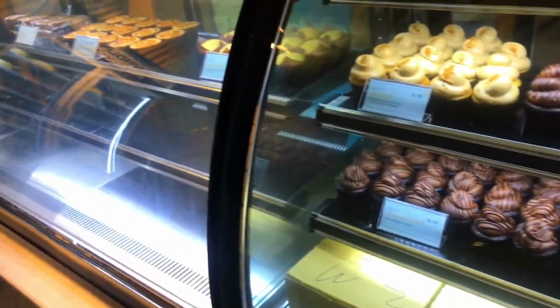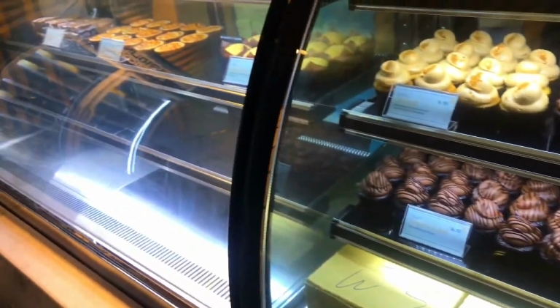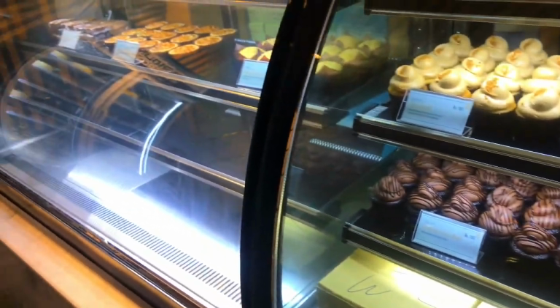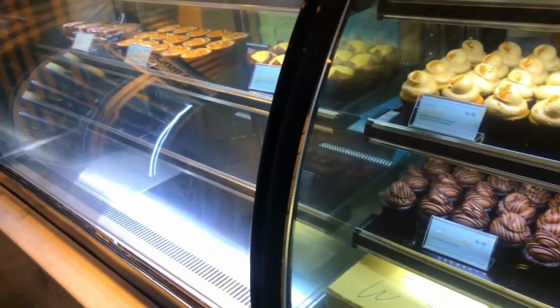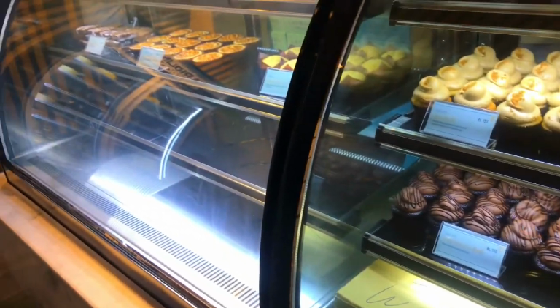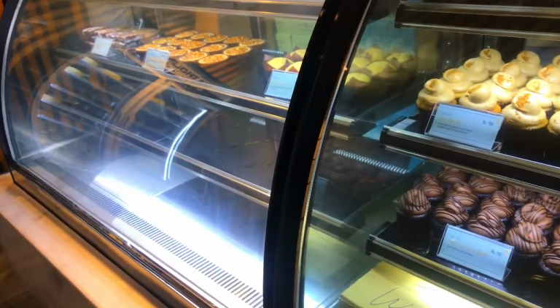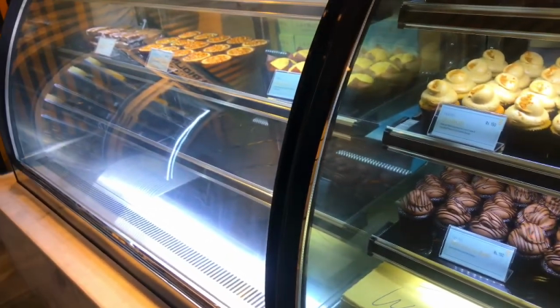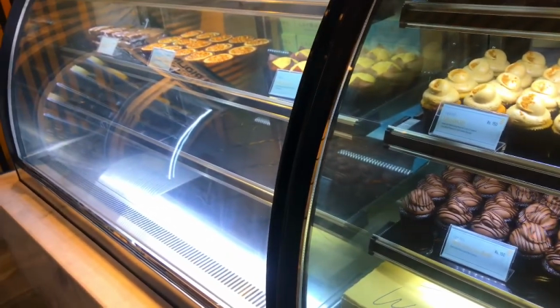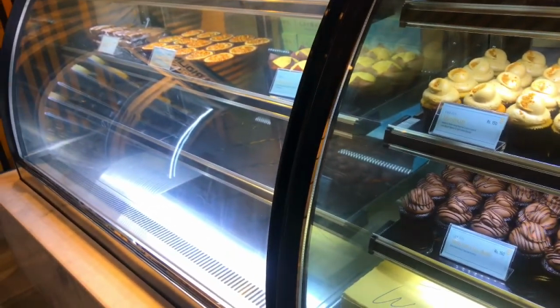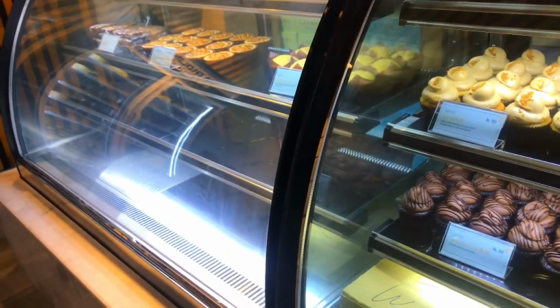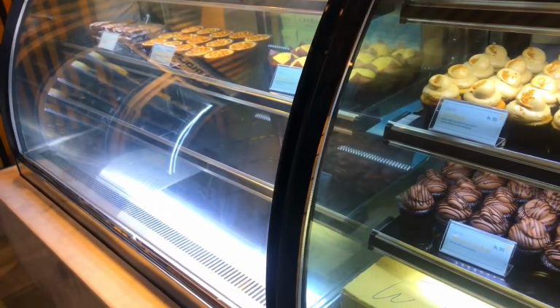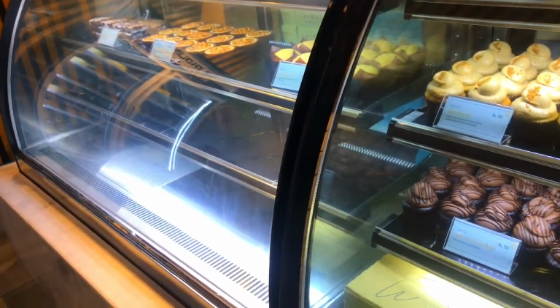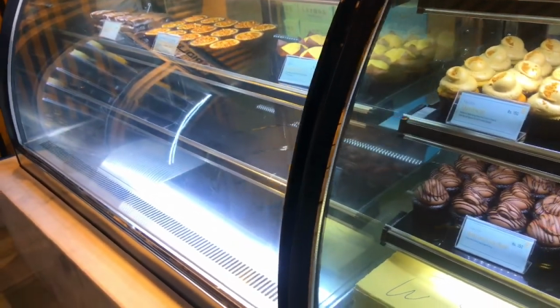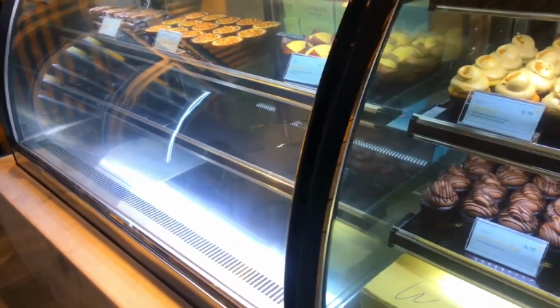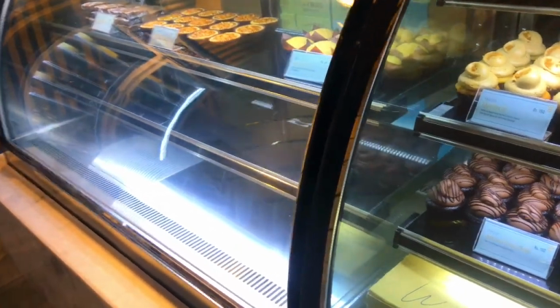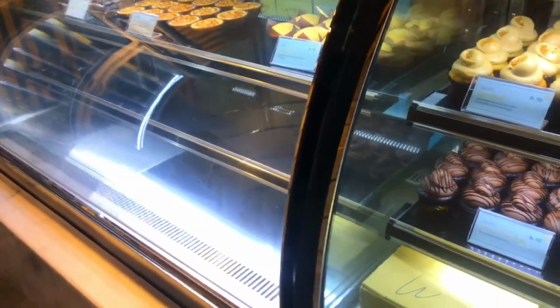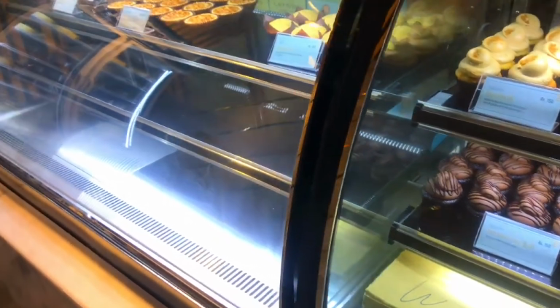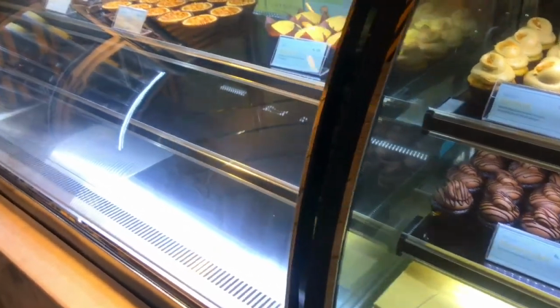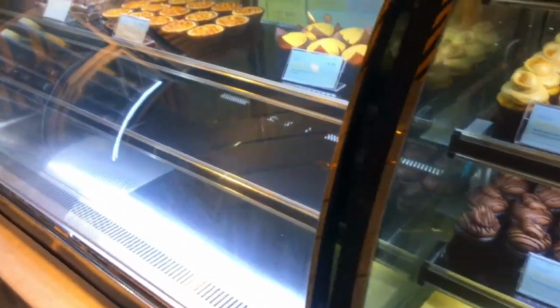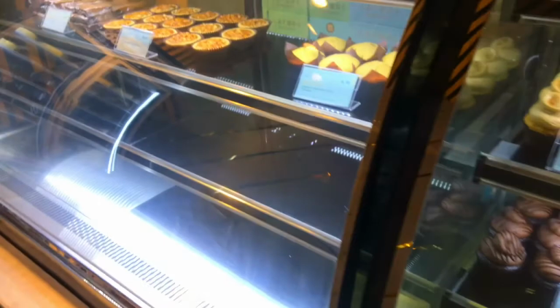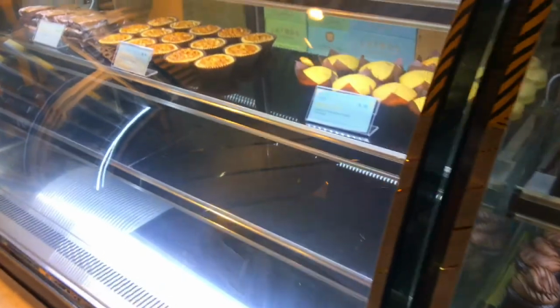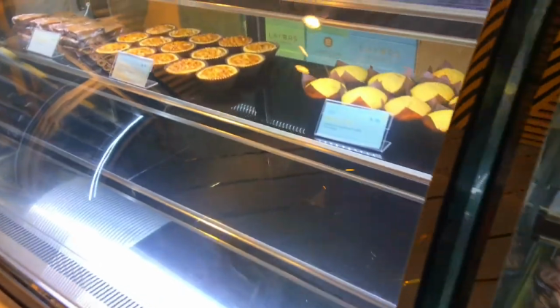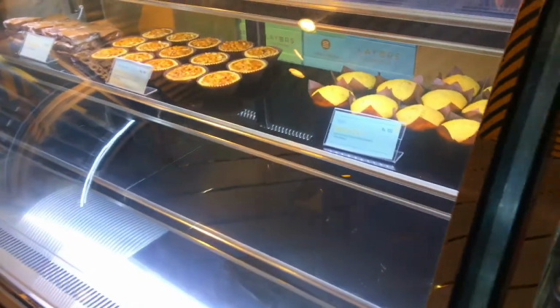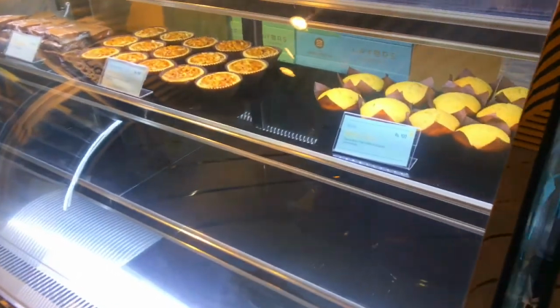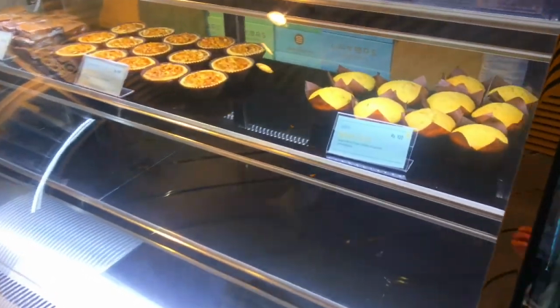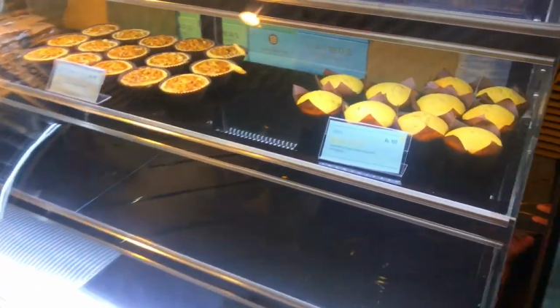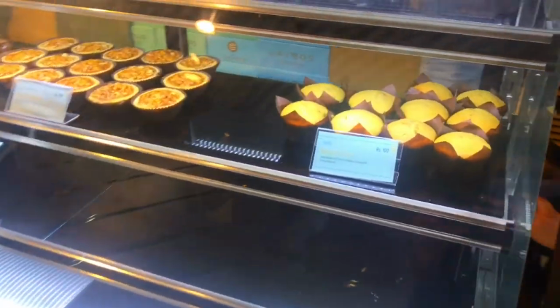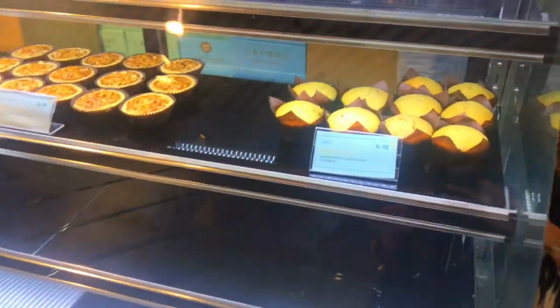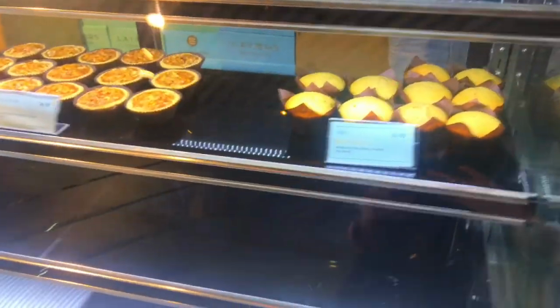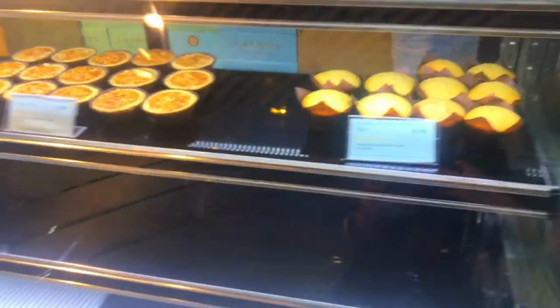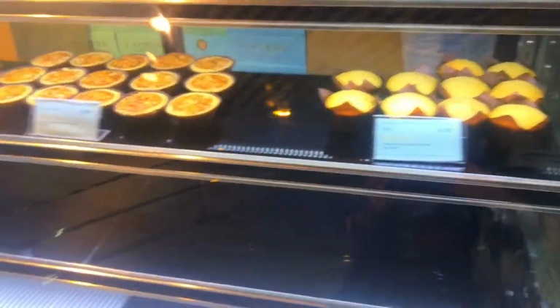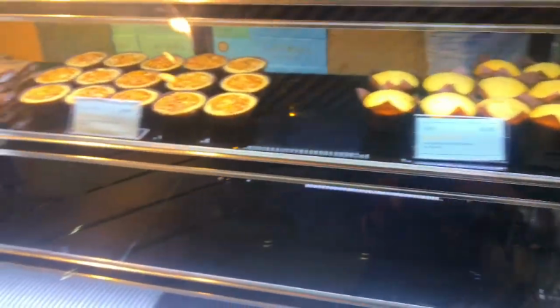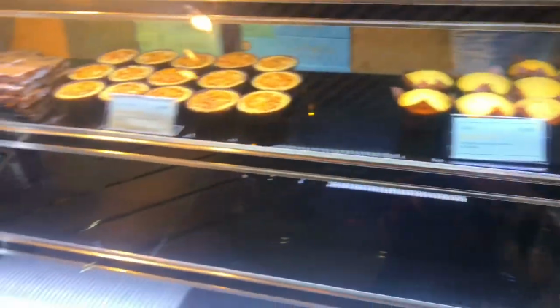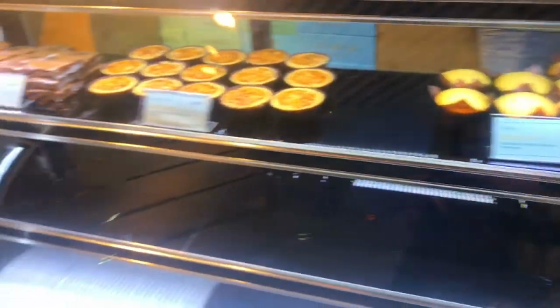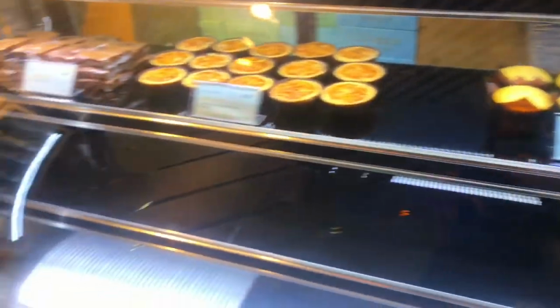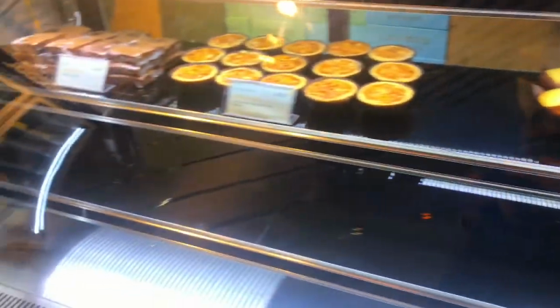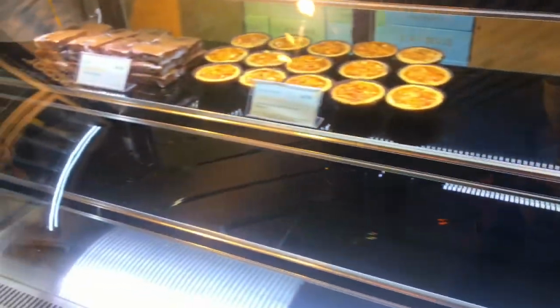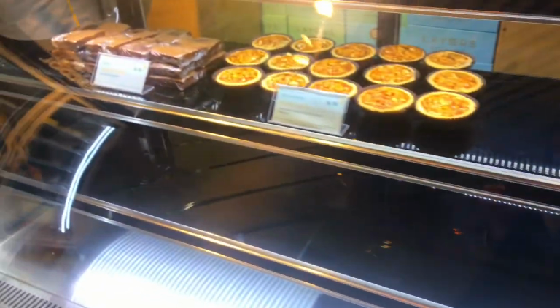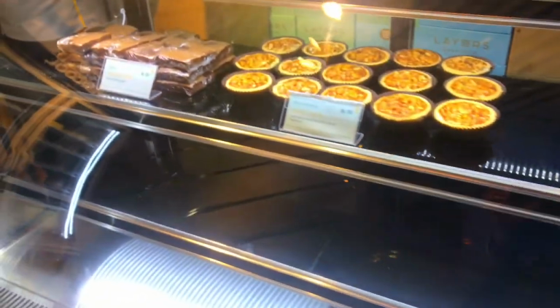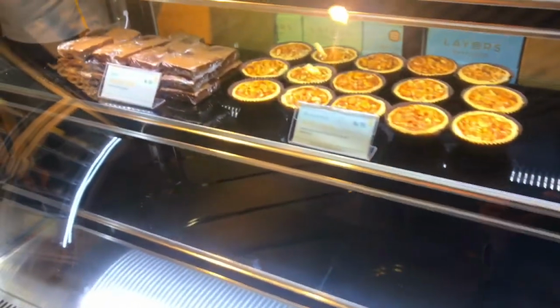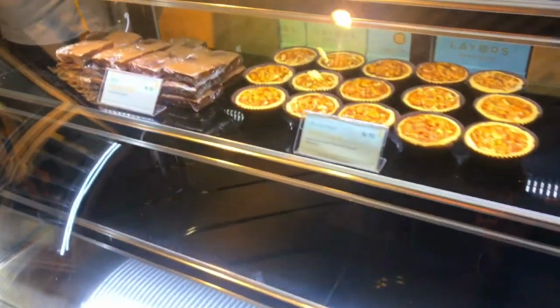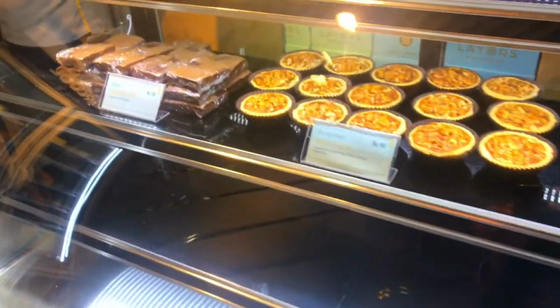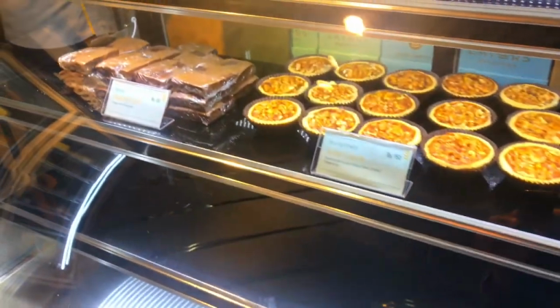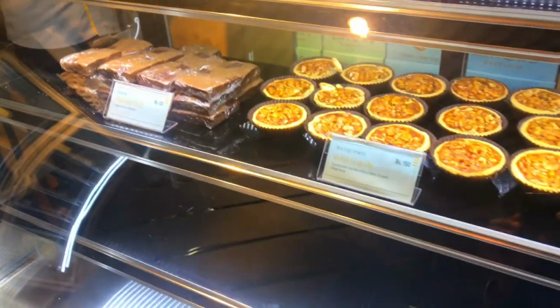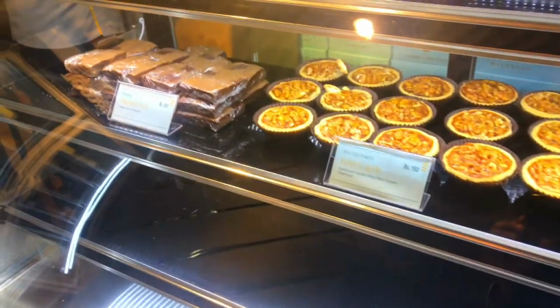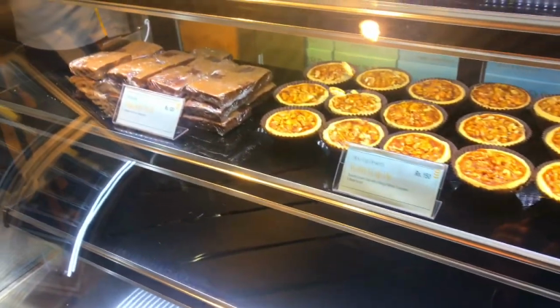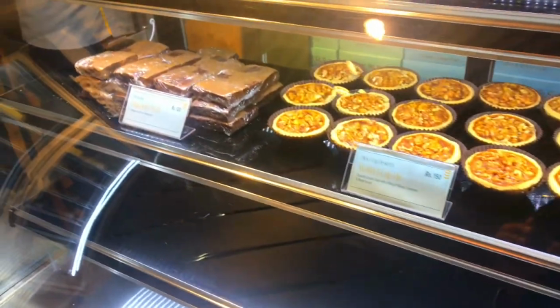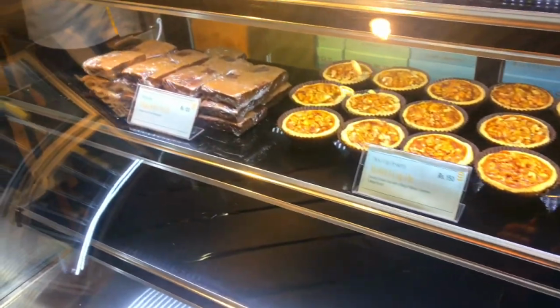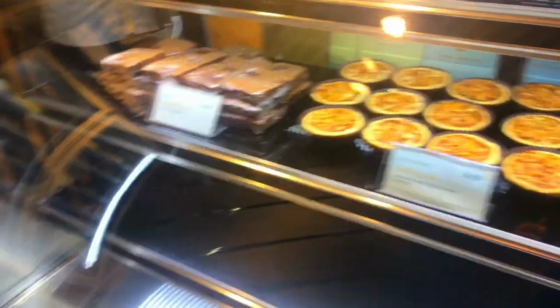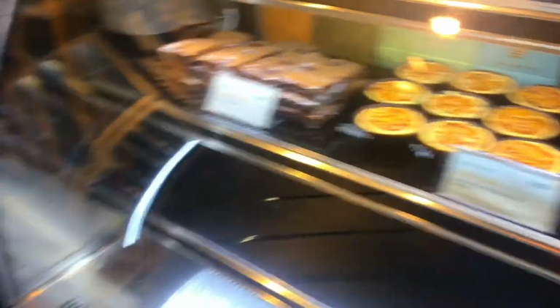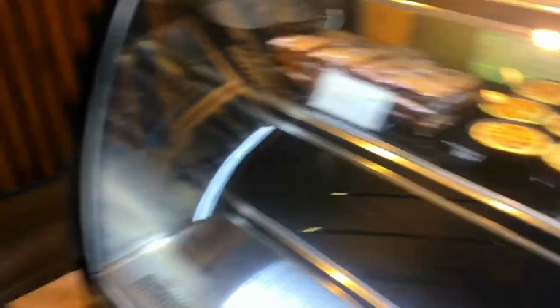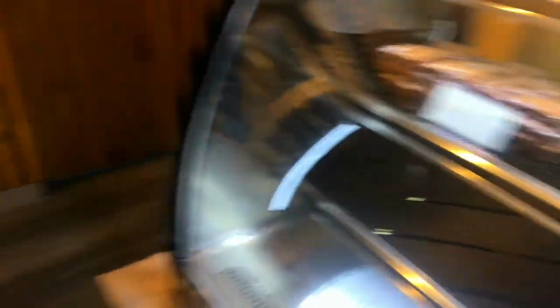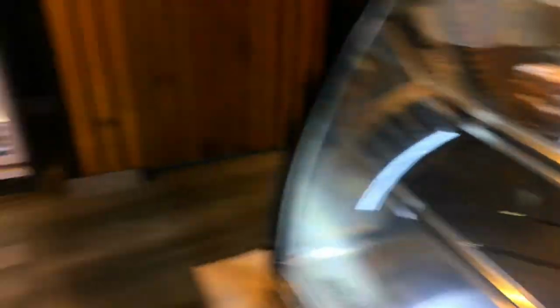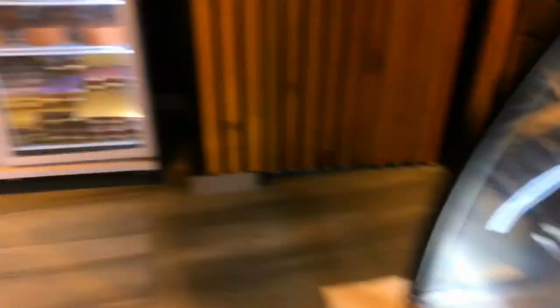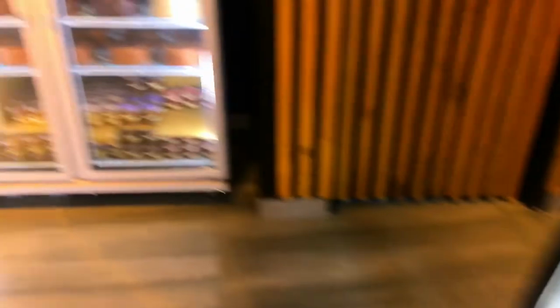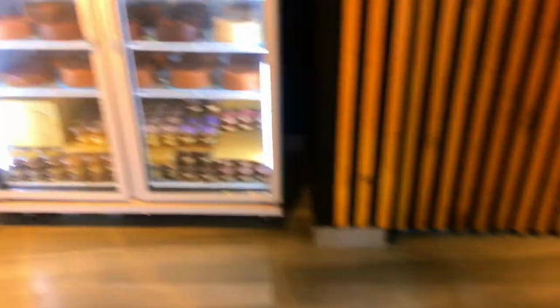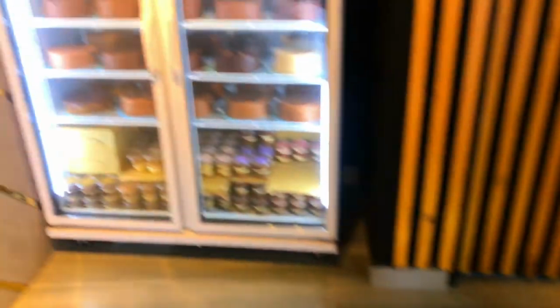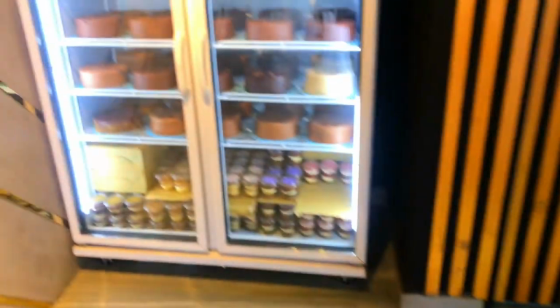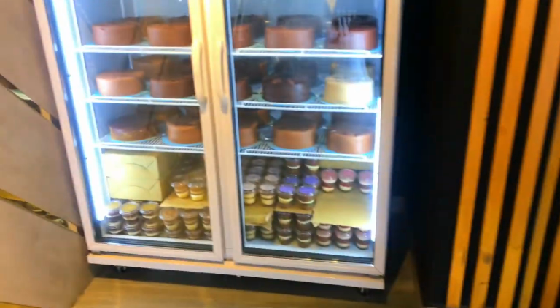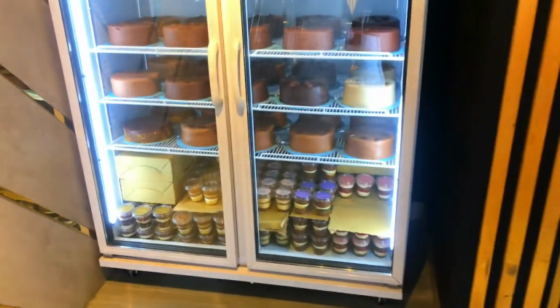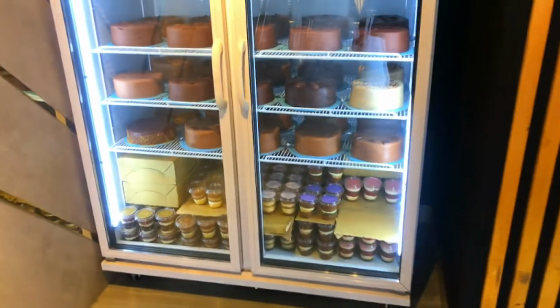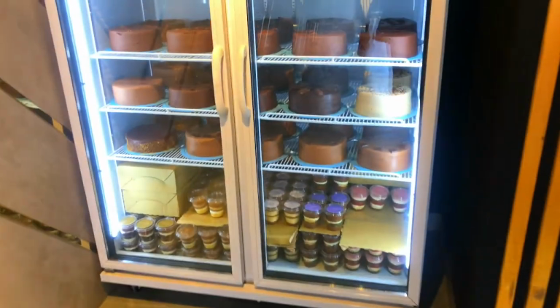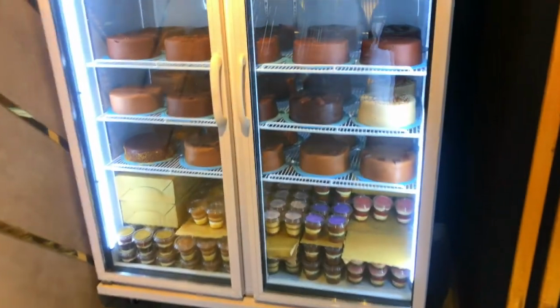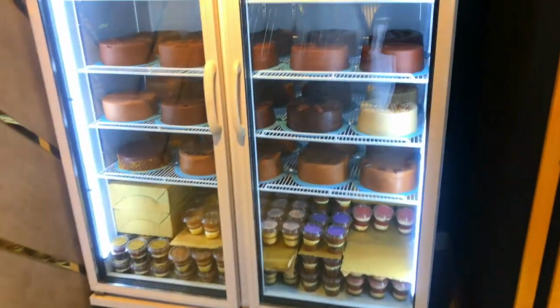Hazelnut chocolate is one option, but not all items are chocolate. They also have Lotus sundae, lotus tarts, and banana cupcakes — these are not all chocolate.